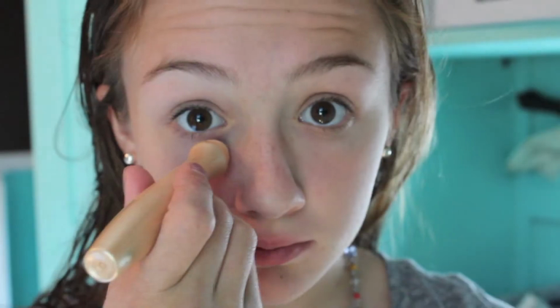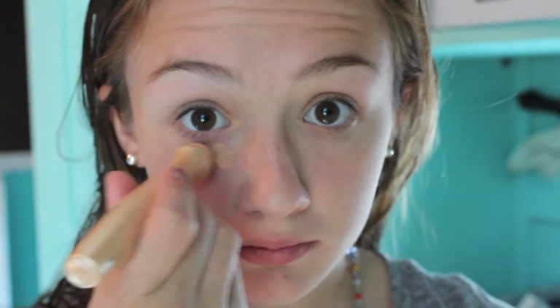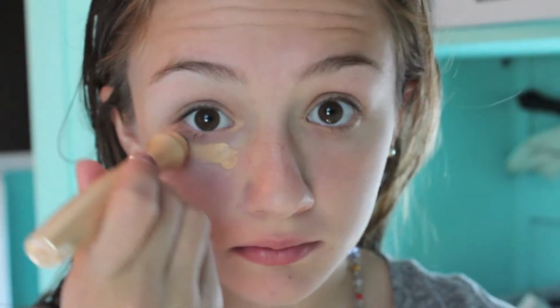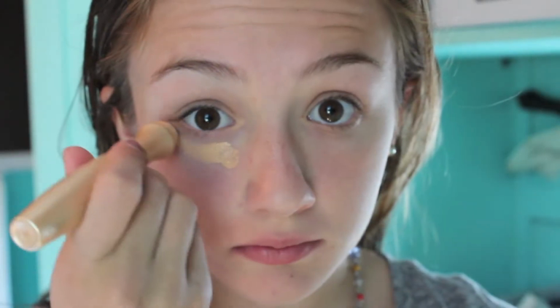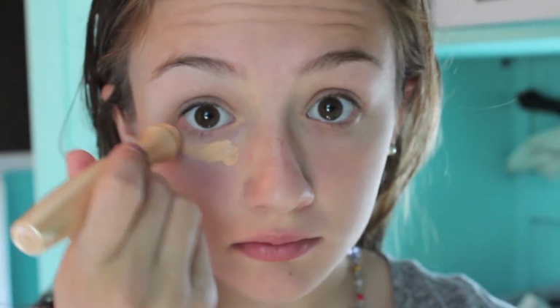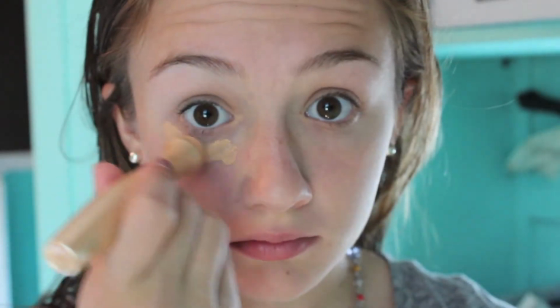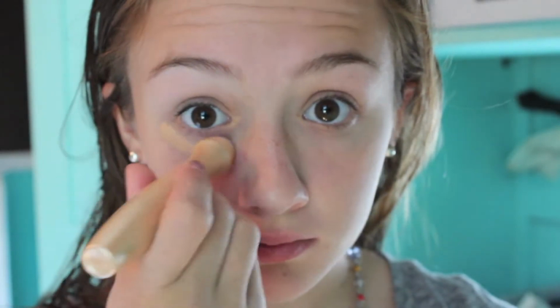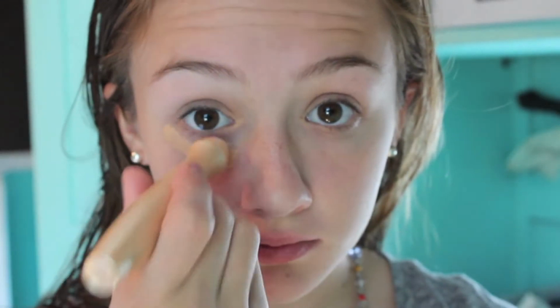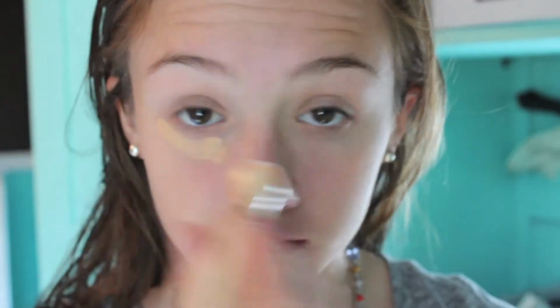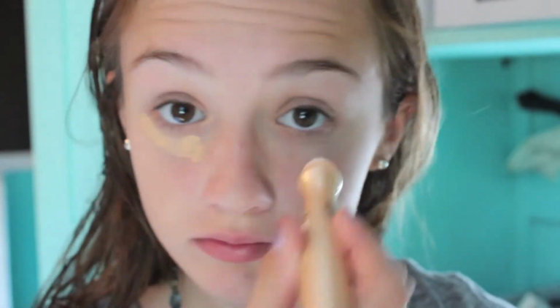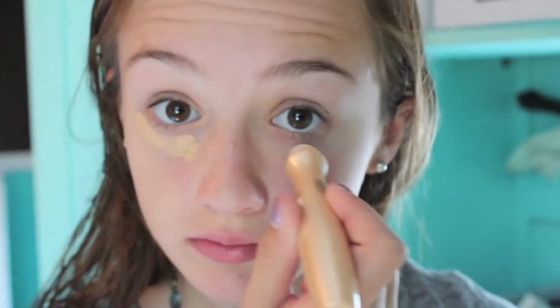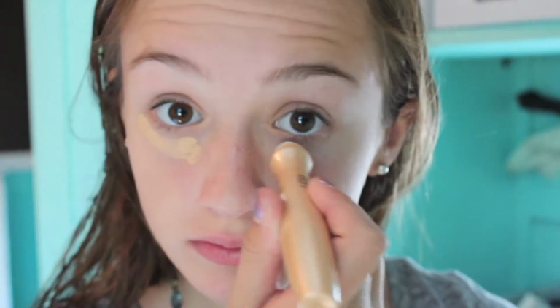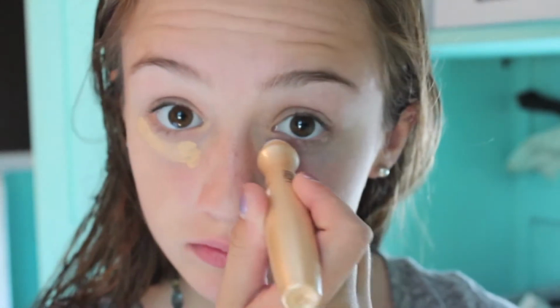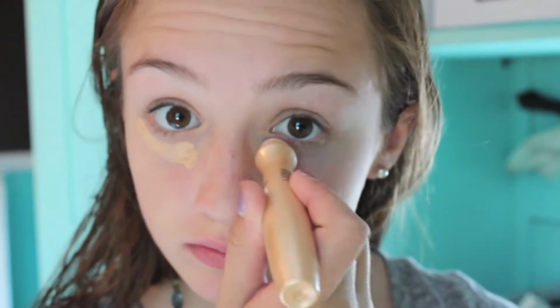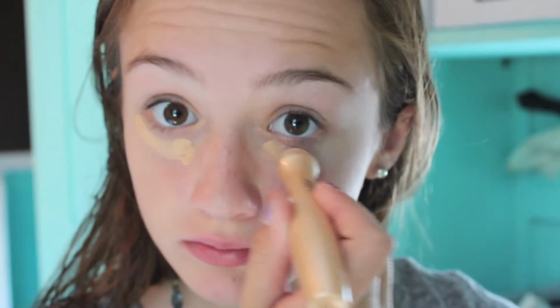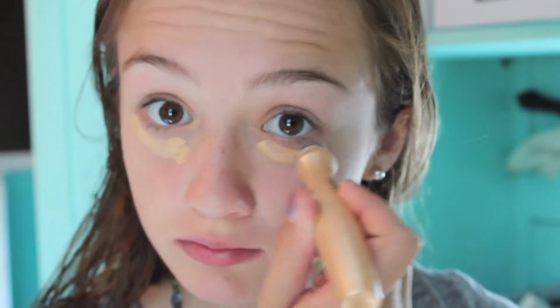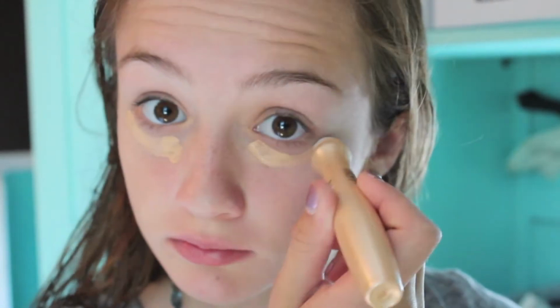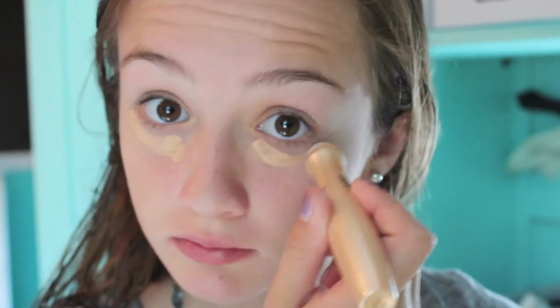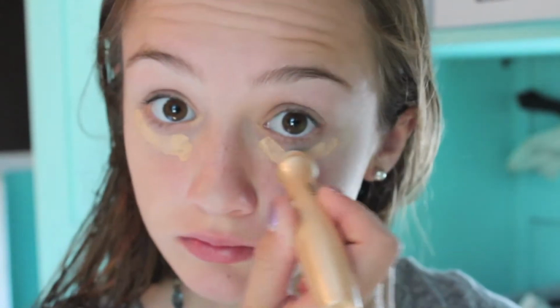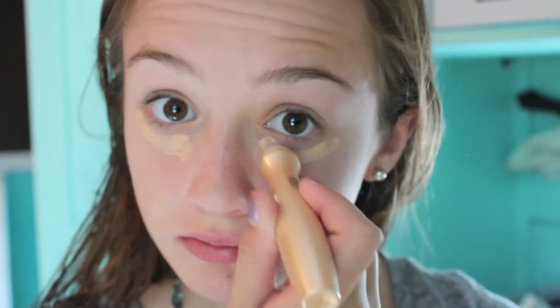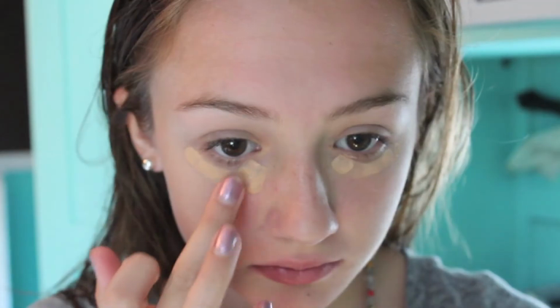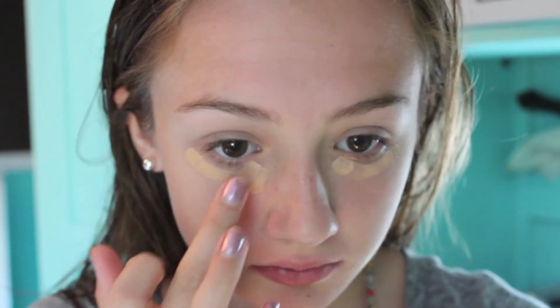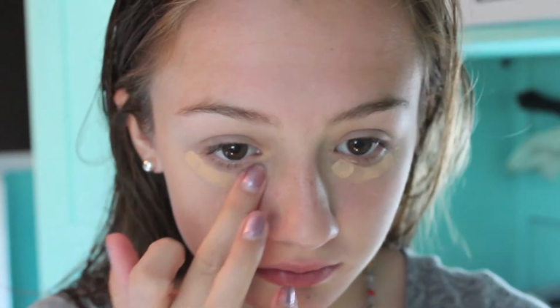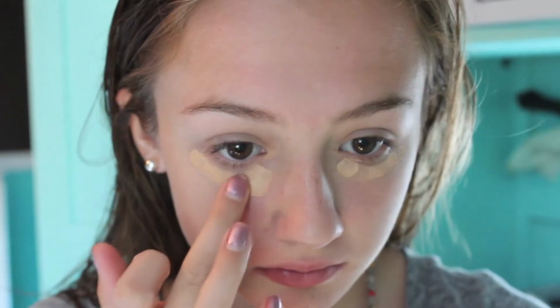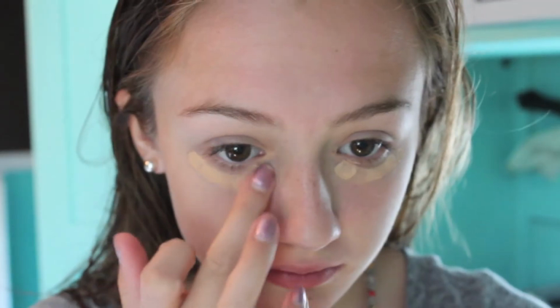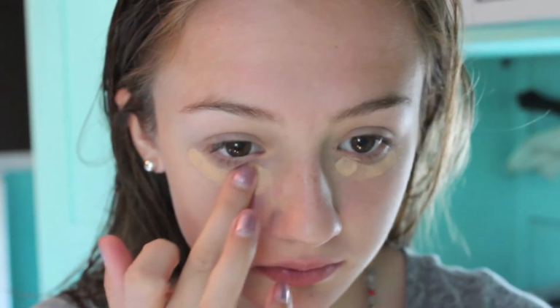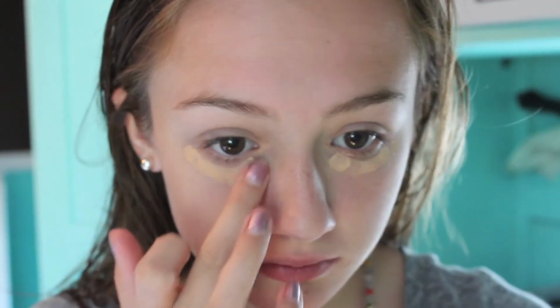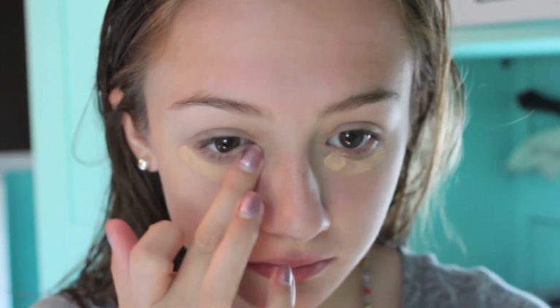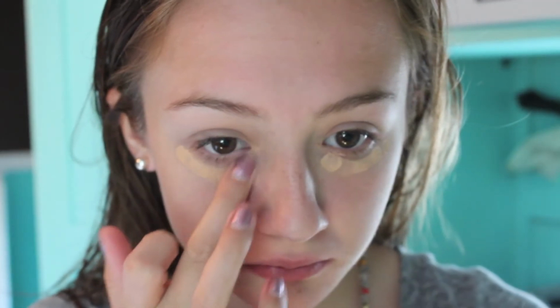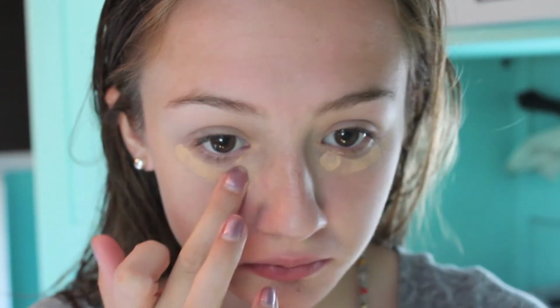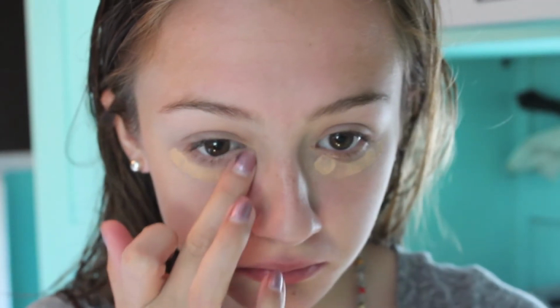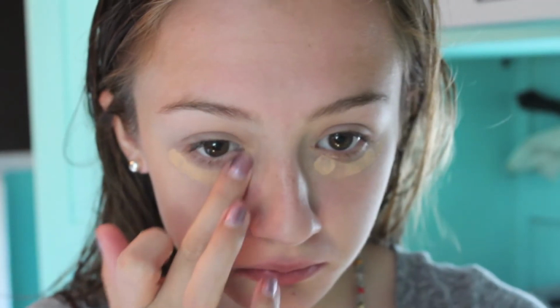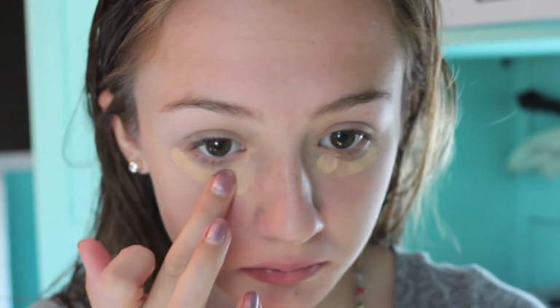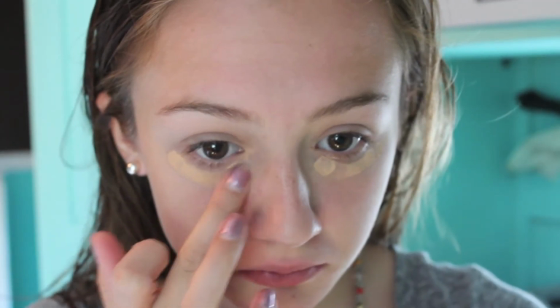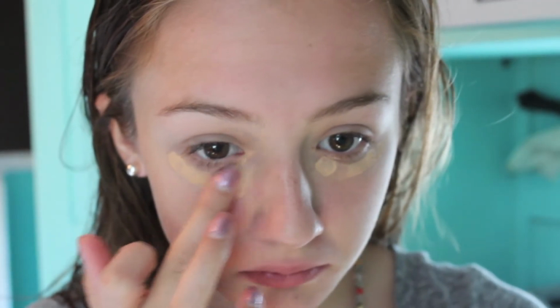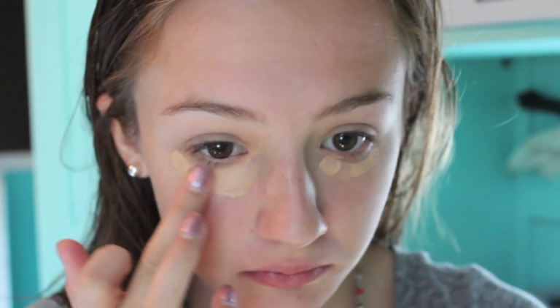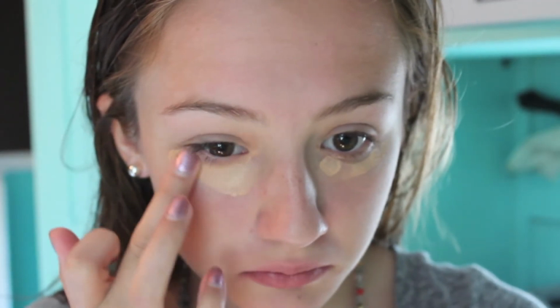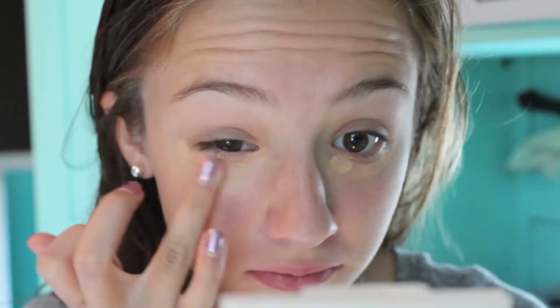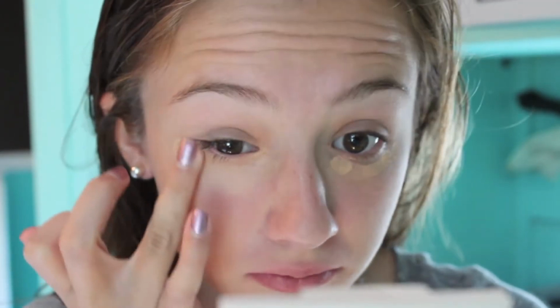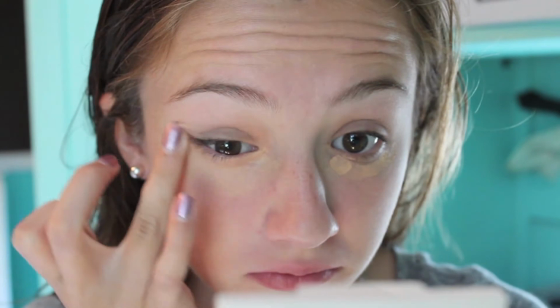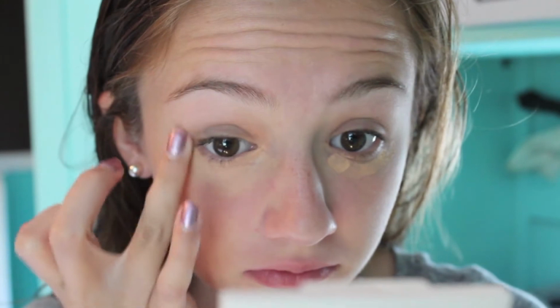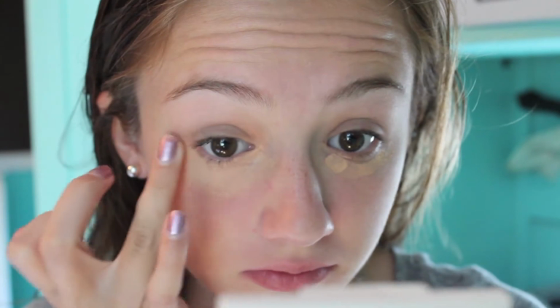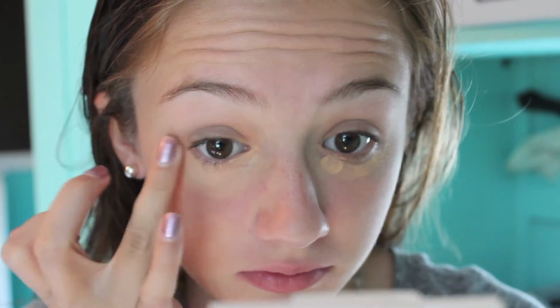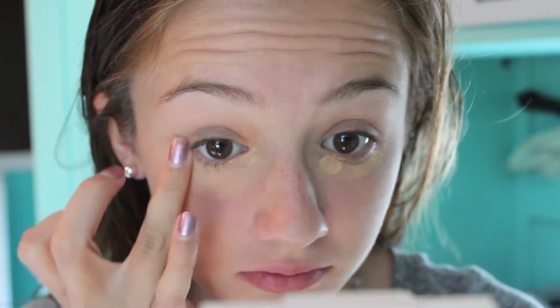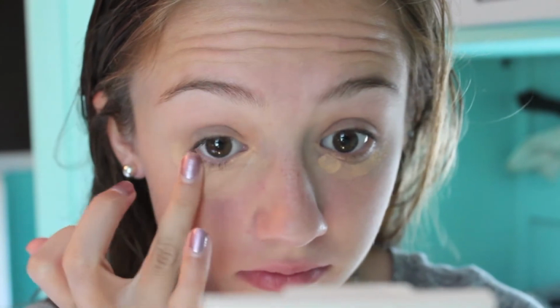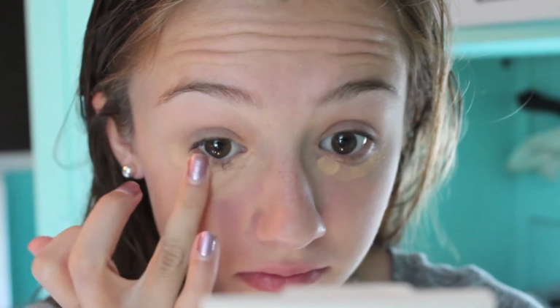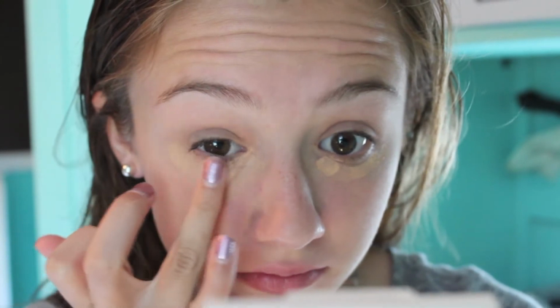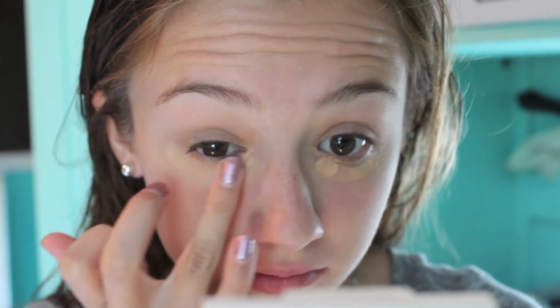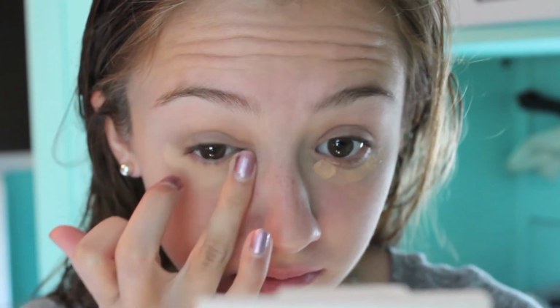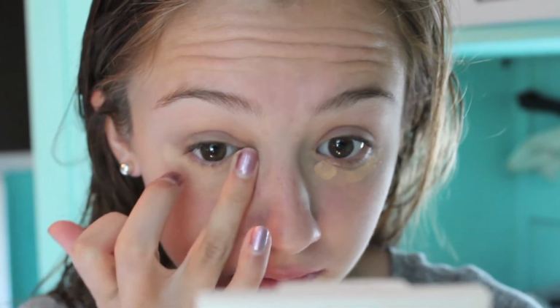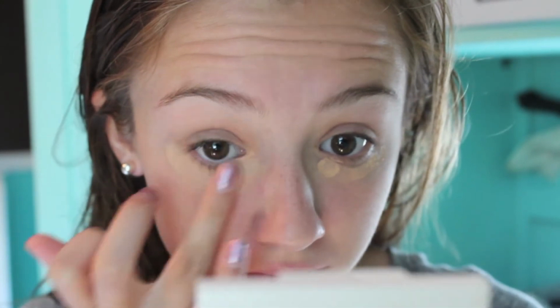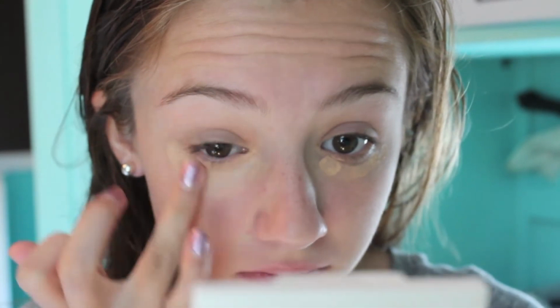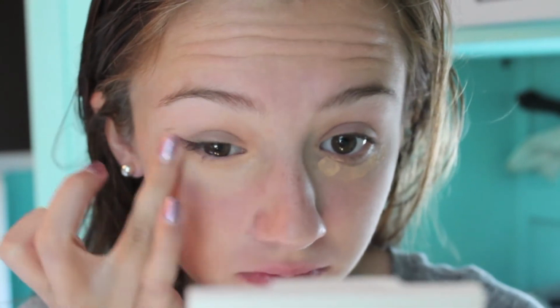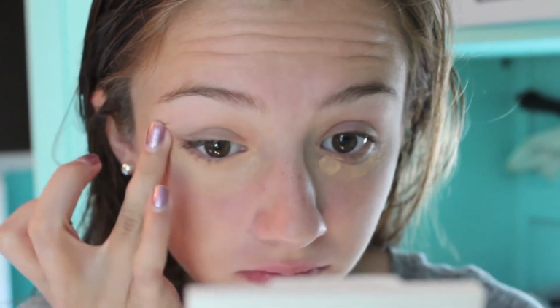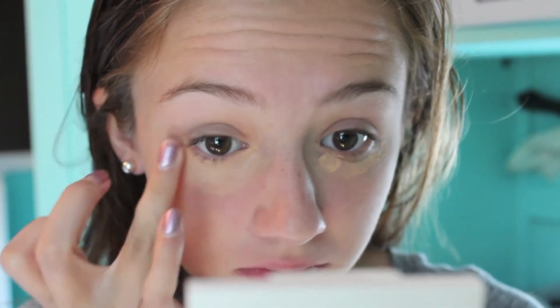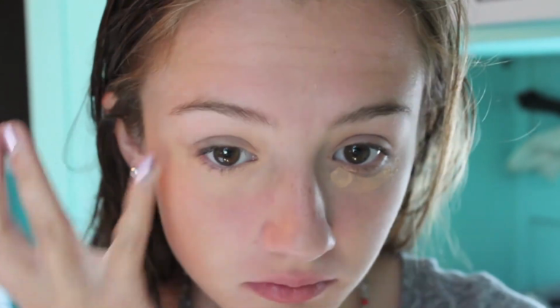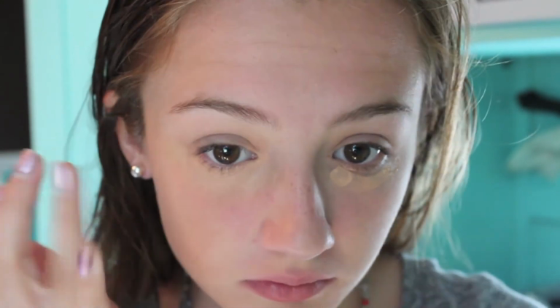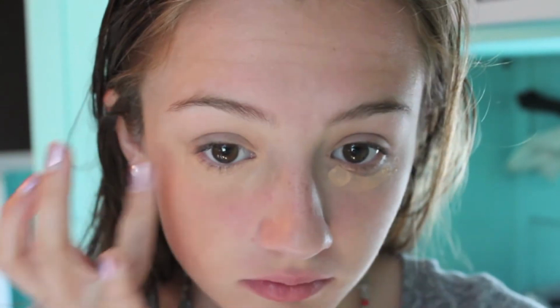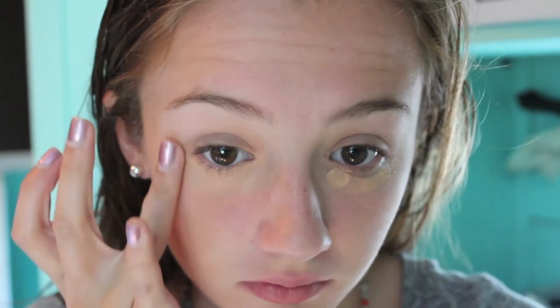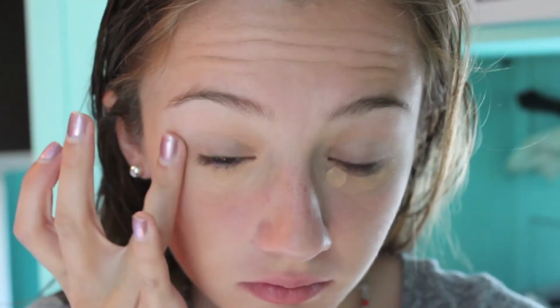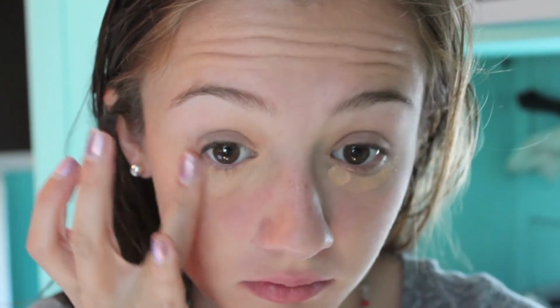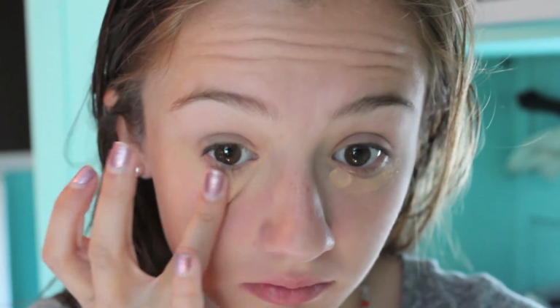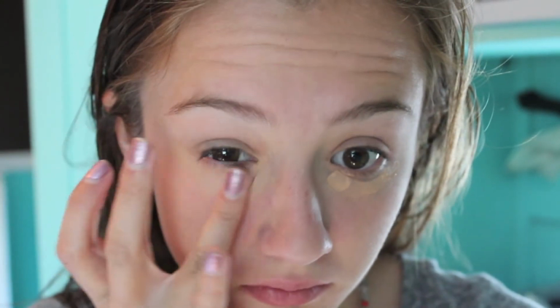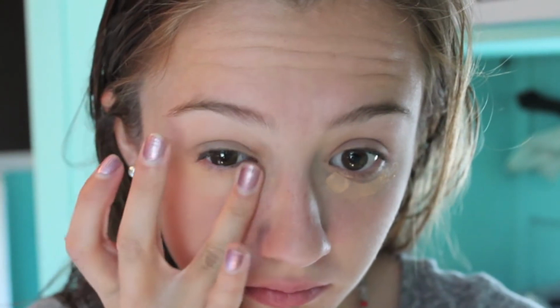I'm starting out with my Garnier Skin Renewal Anti-Dark Circle Roller and applying that under my eyes to get rid of my dark circles.